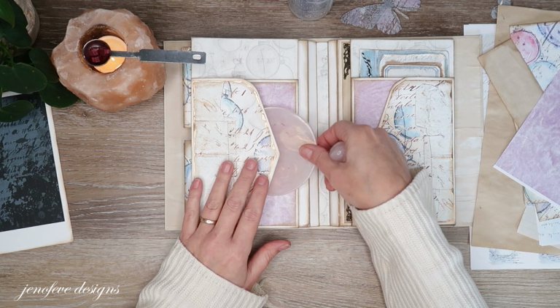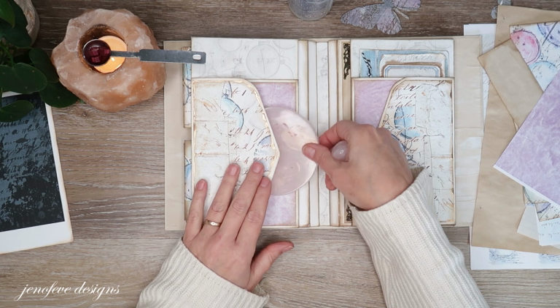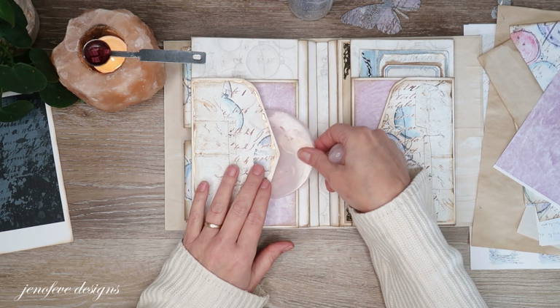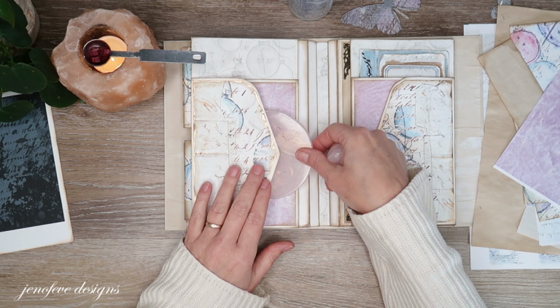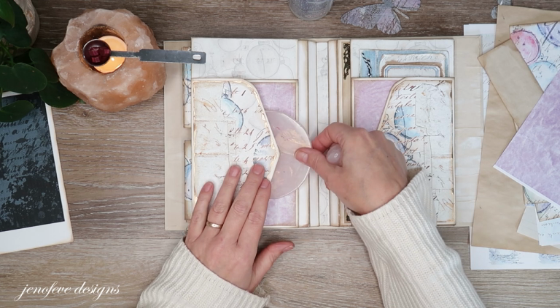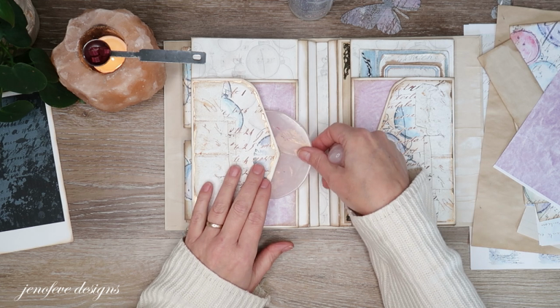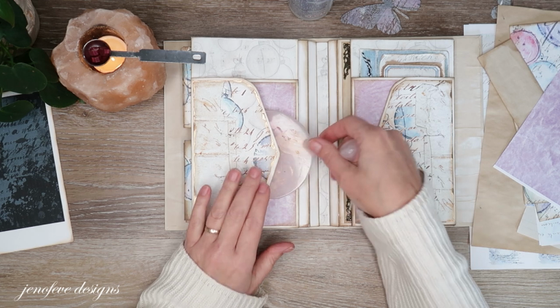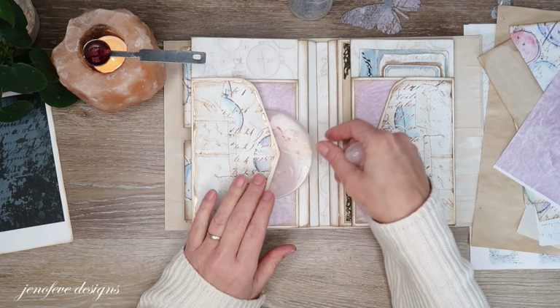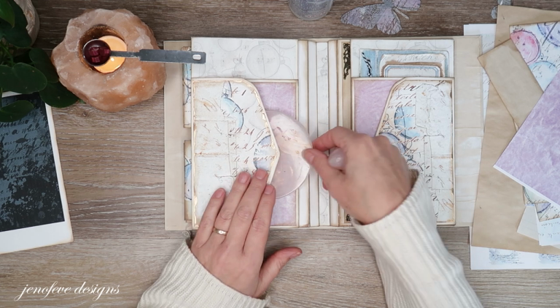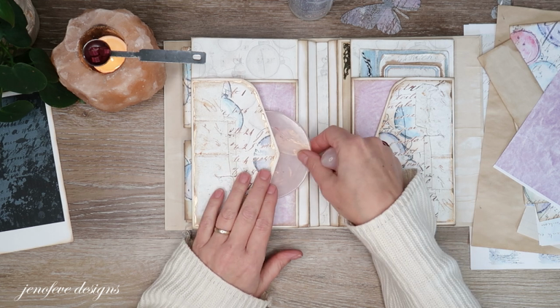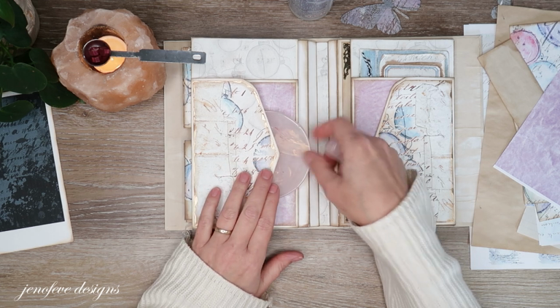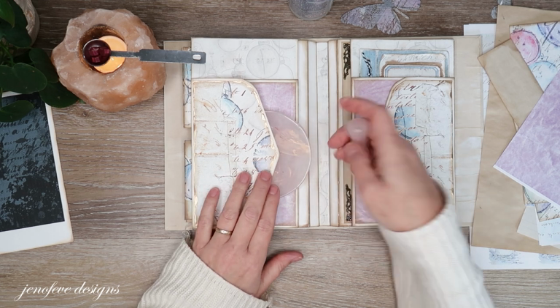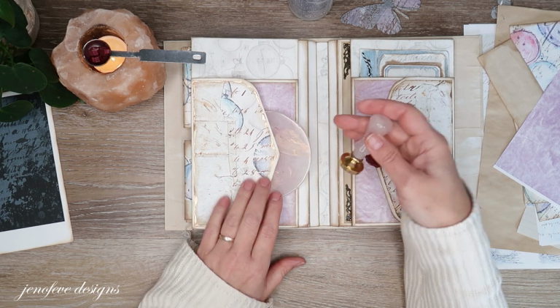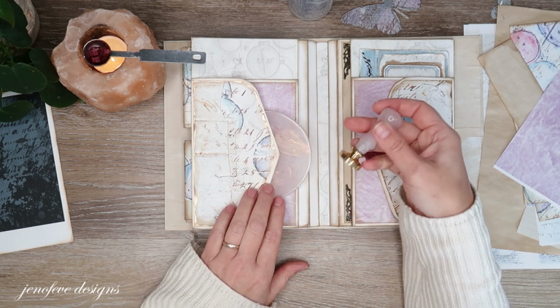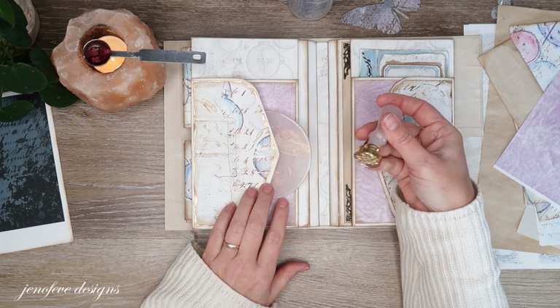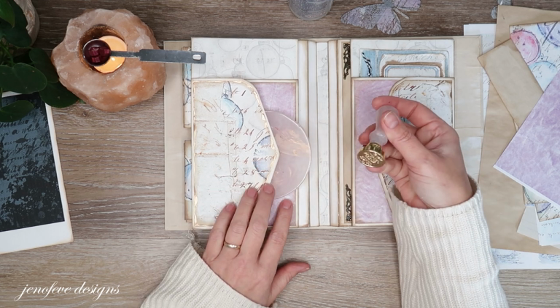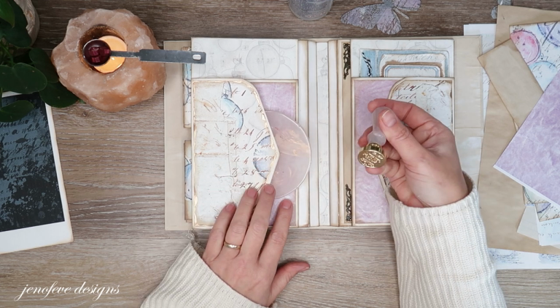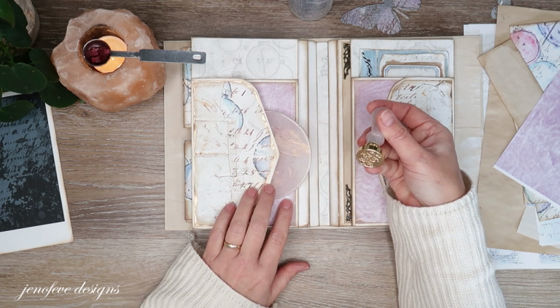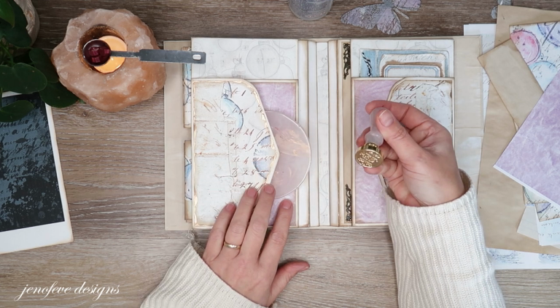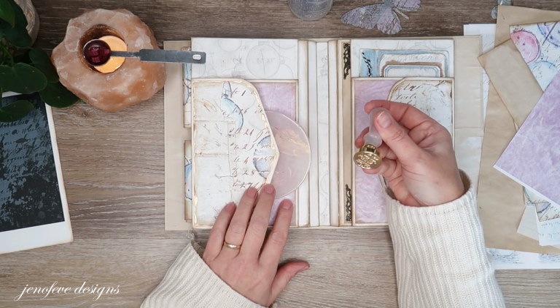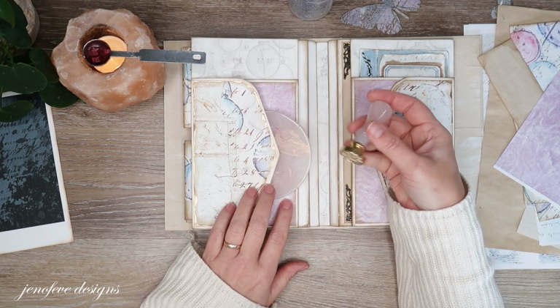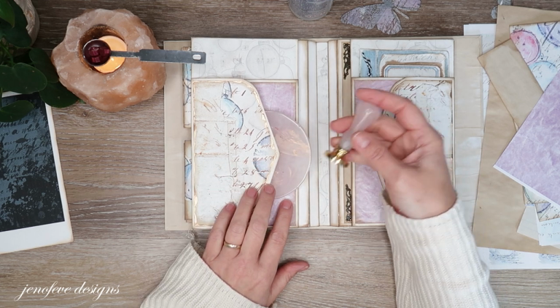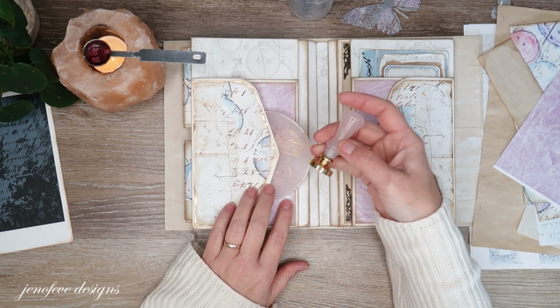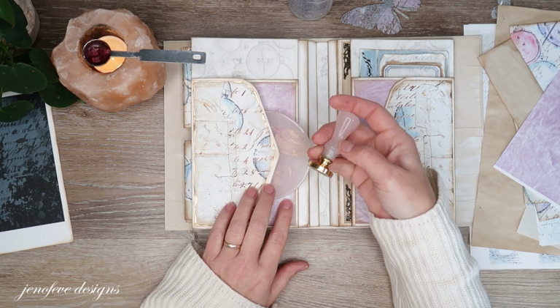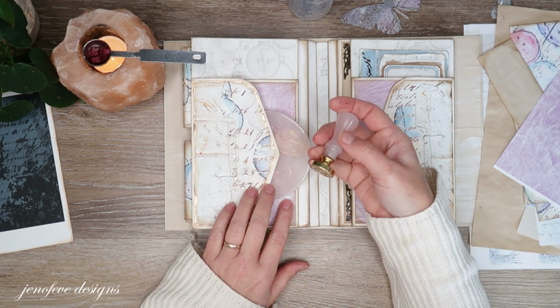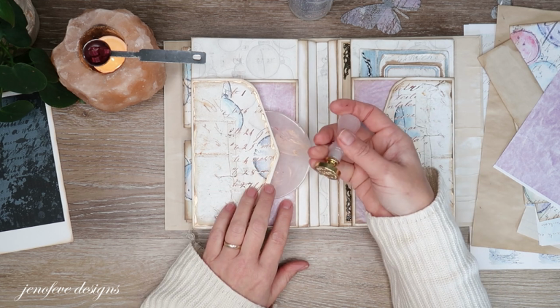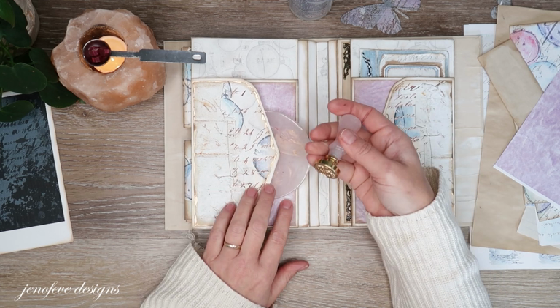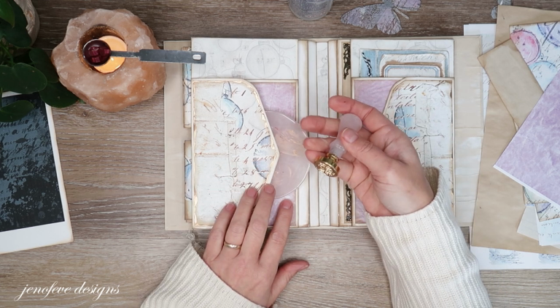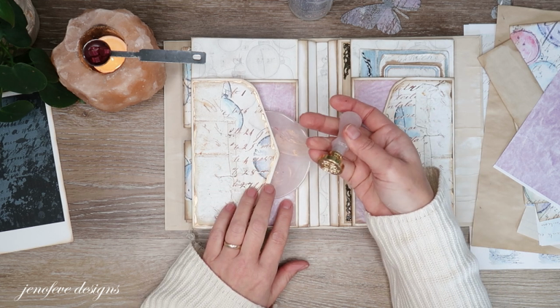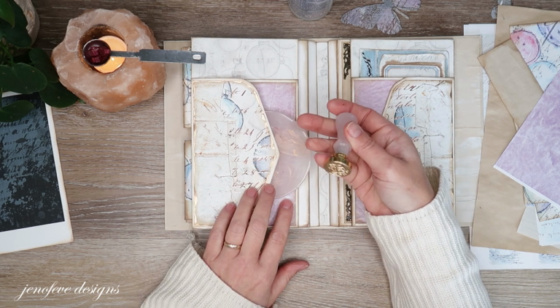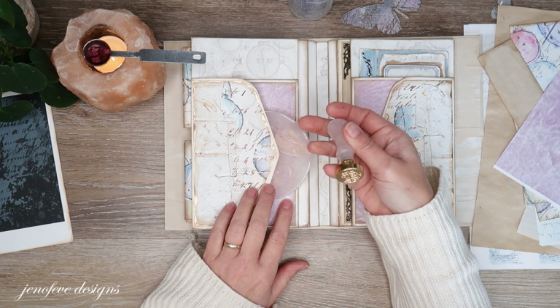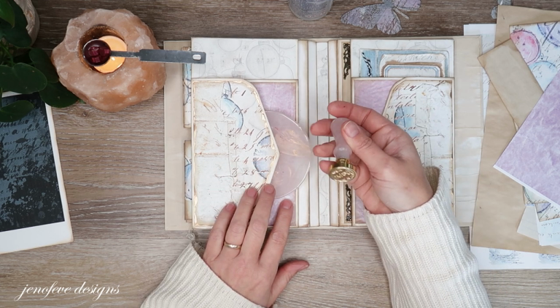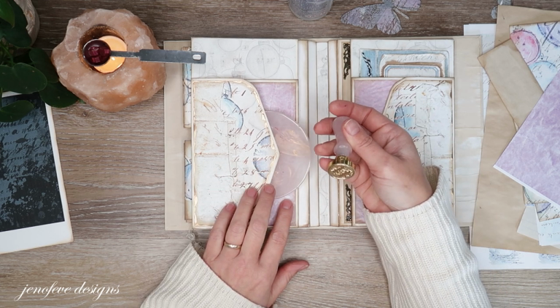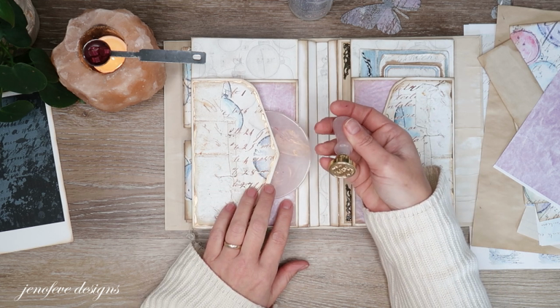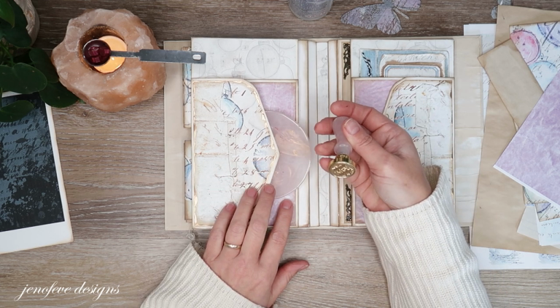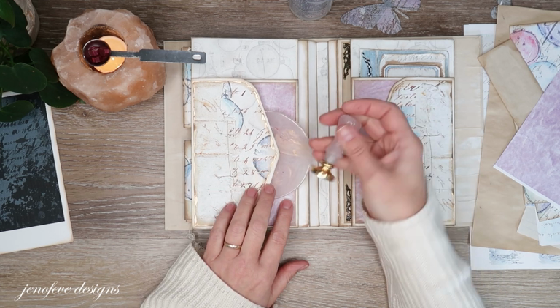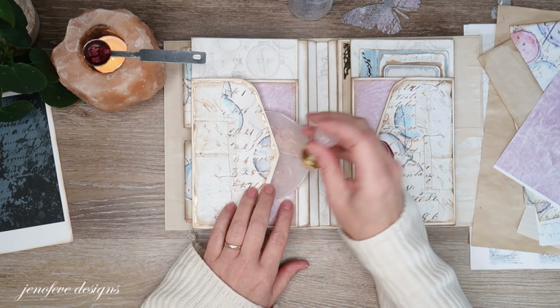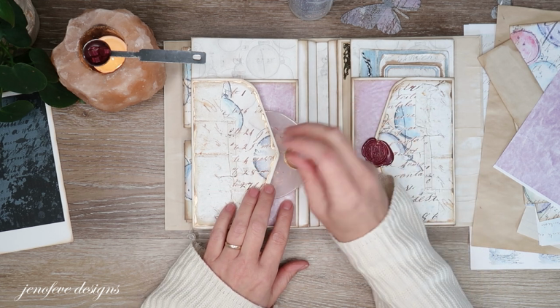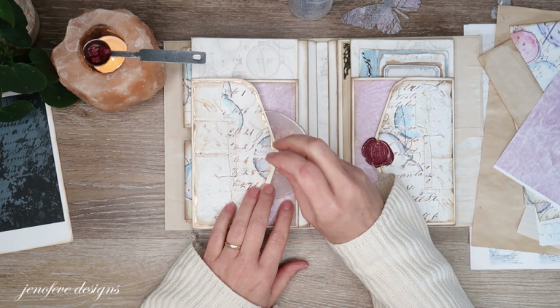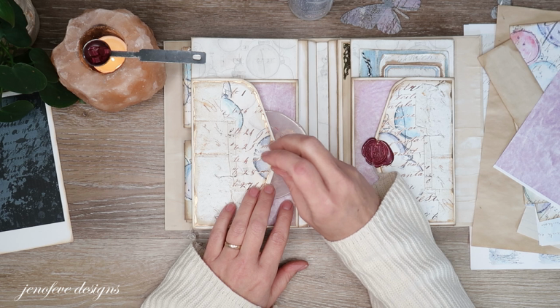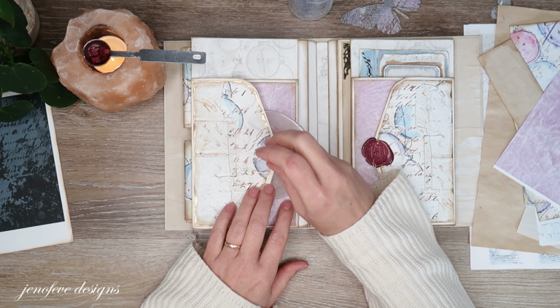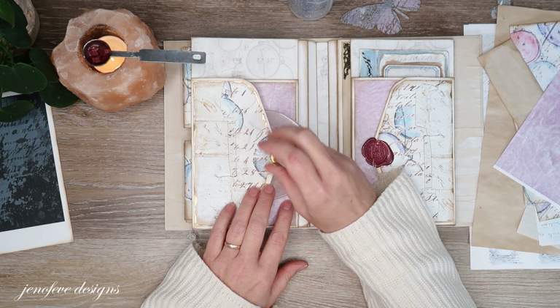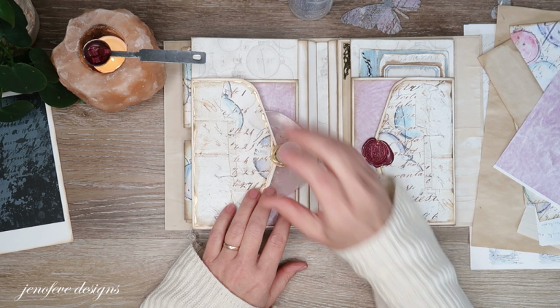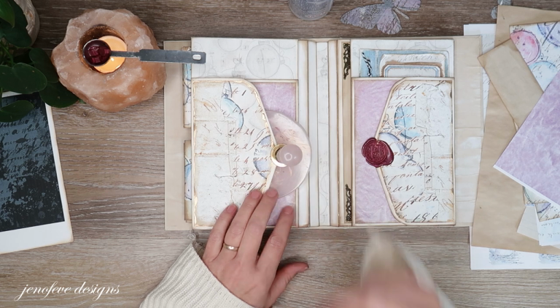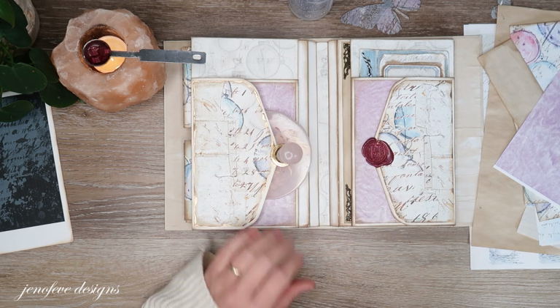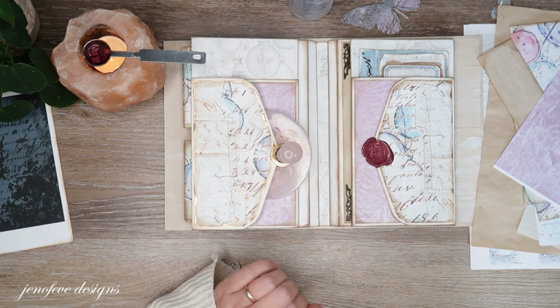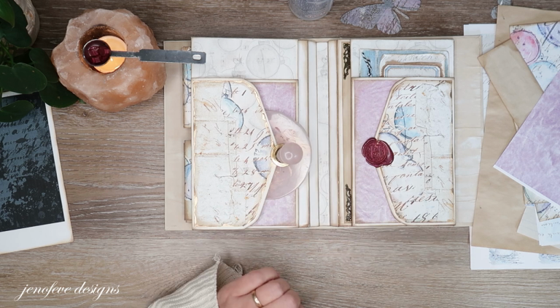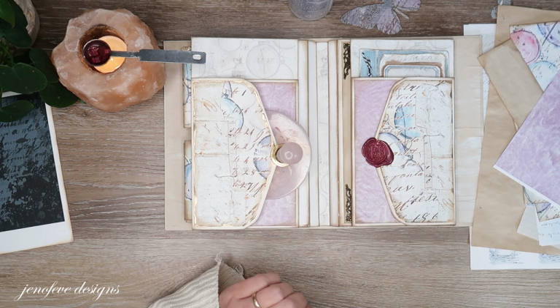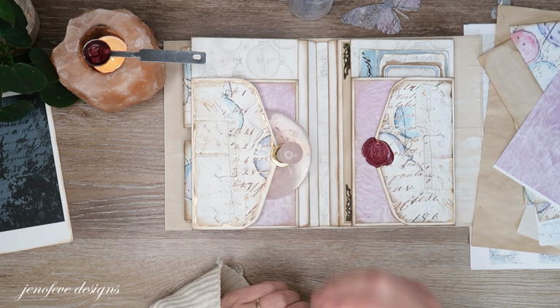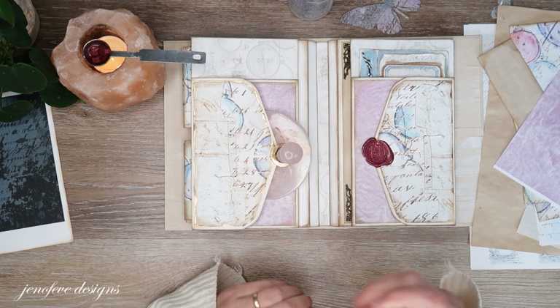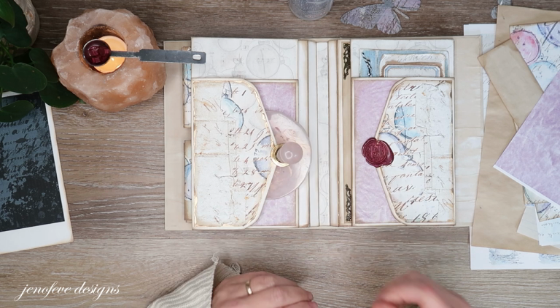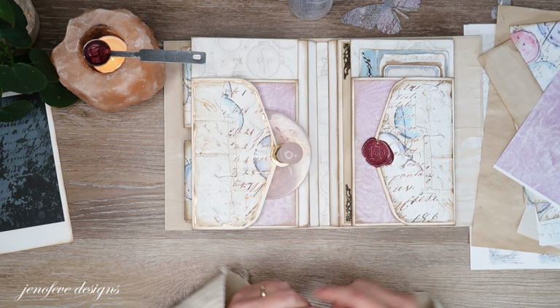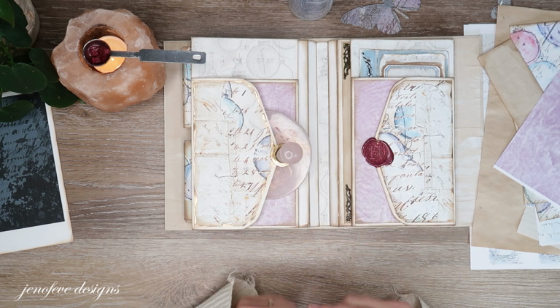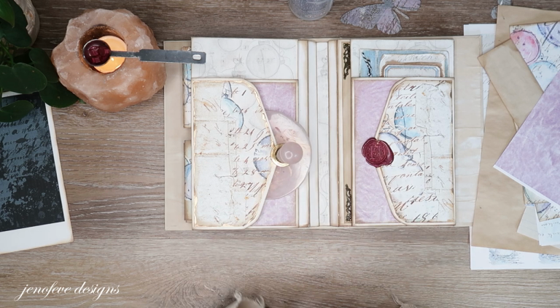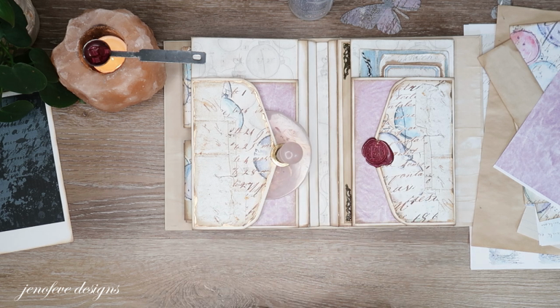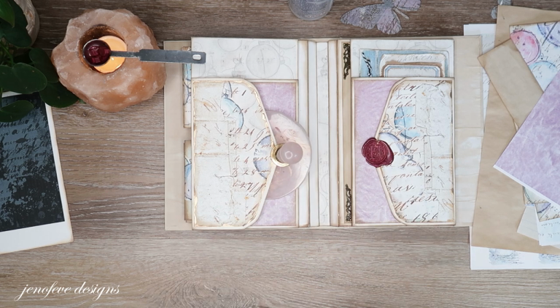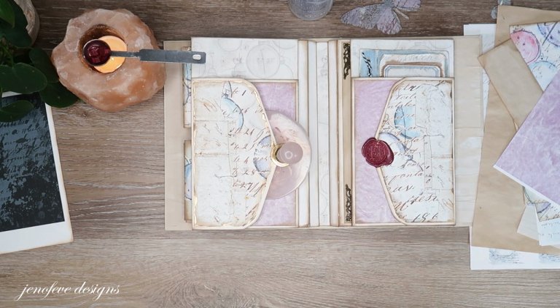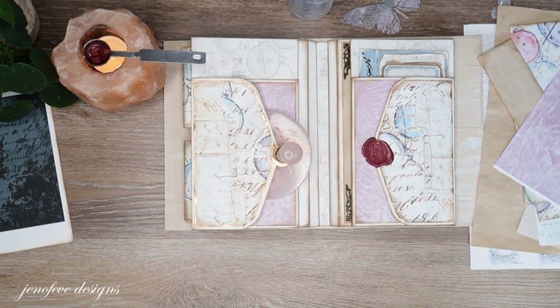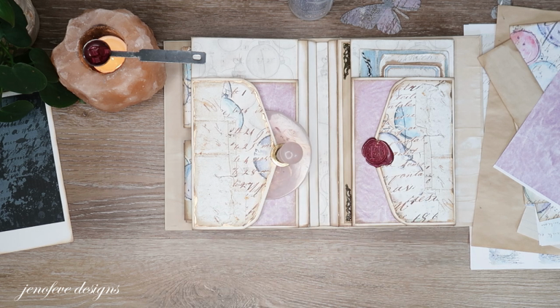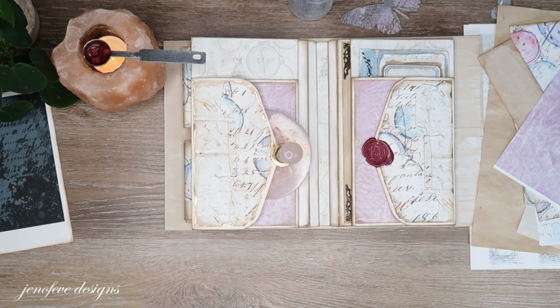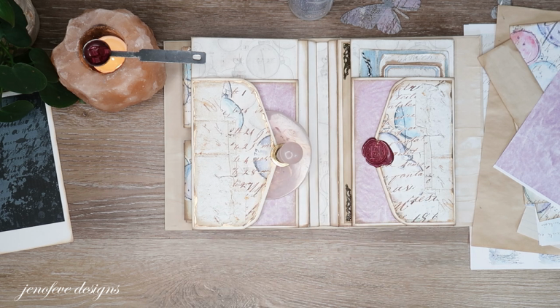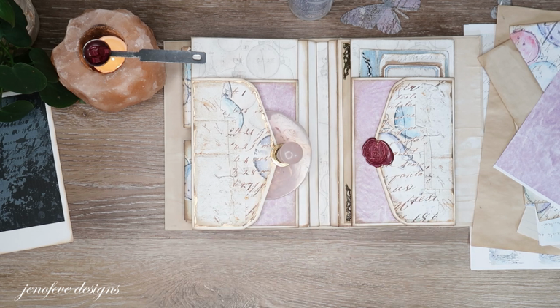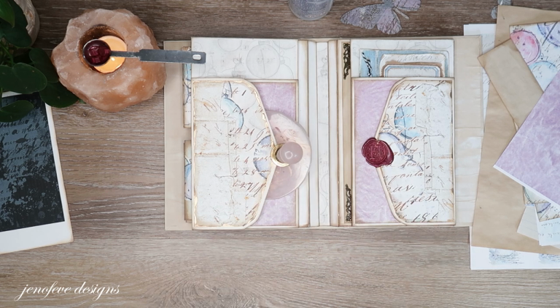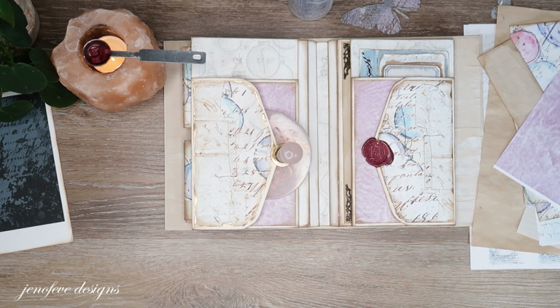The rose quartz comes in a set of four, so if you wanted to go in with a buddy and buy them so you can each have one or two, that would be fun.